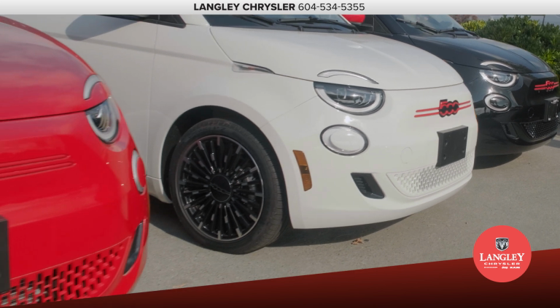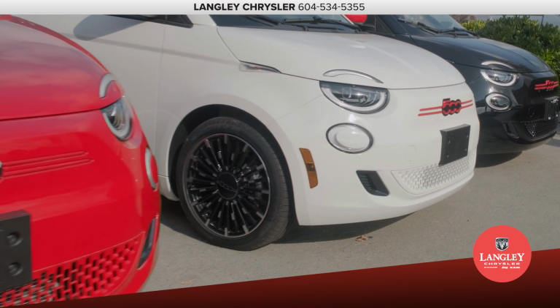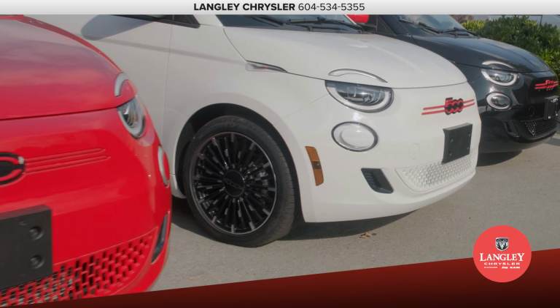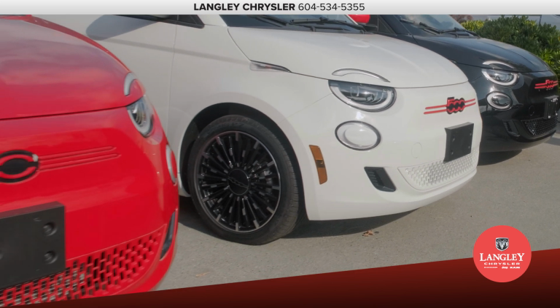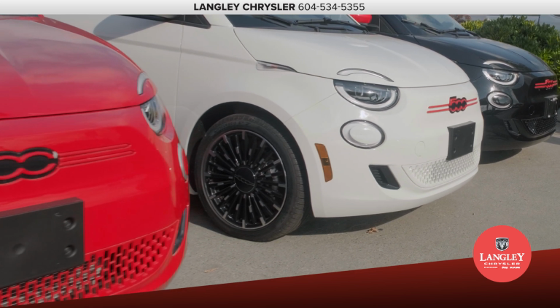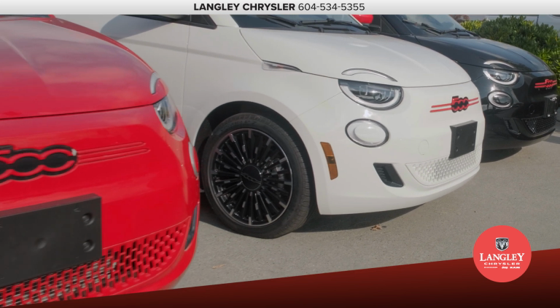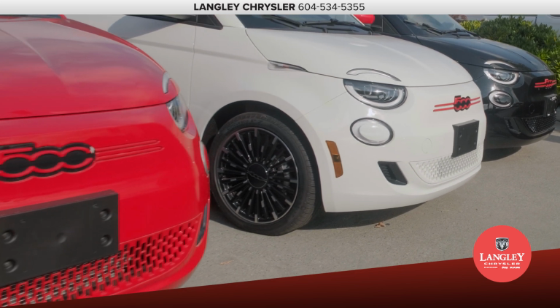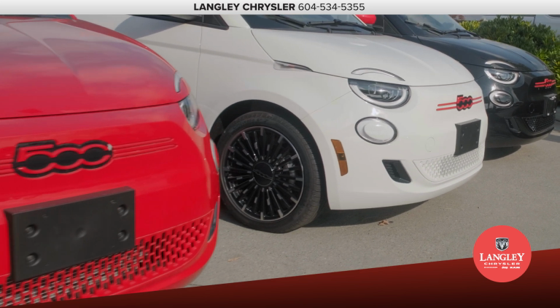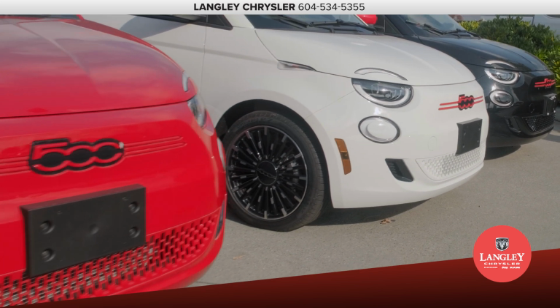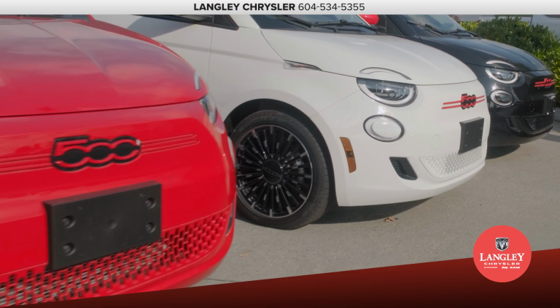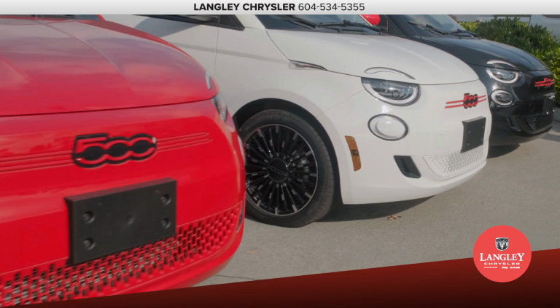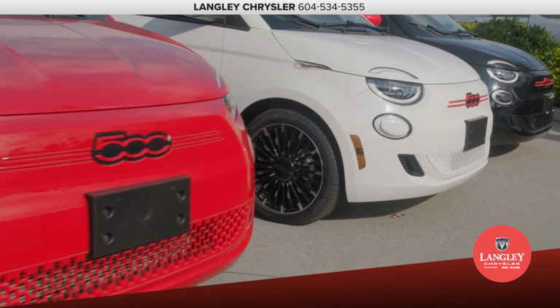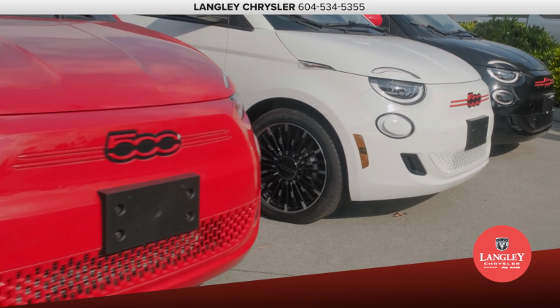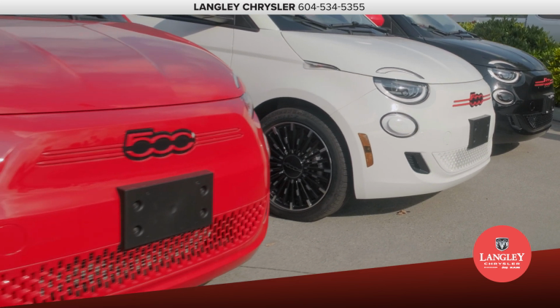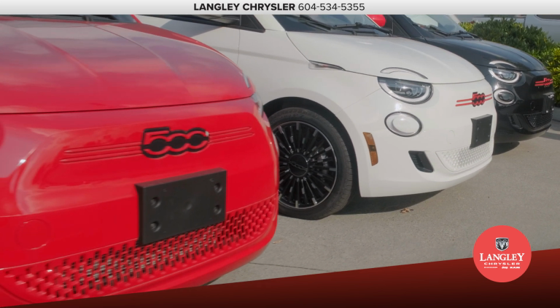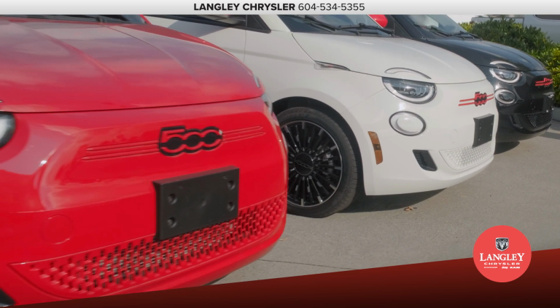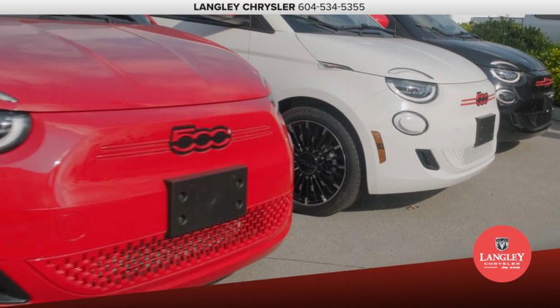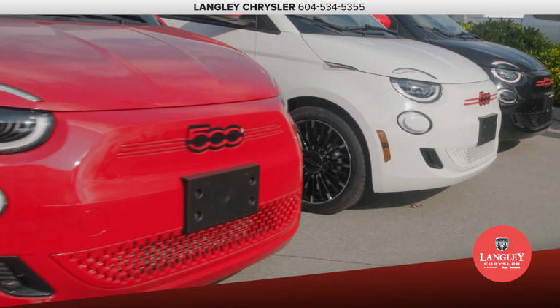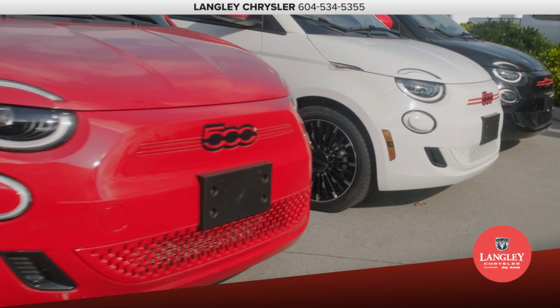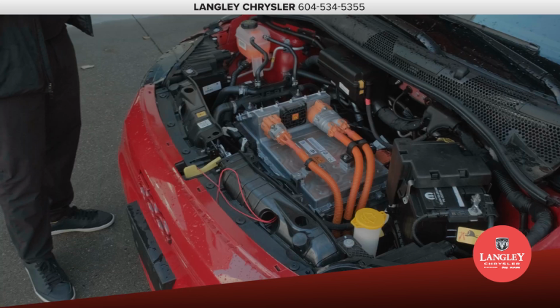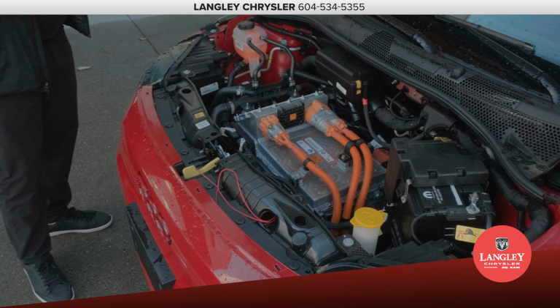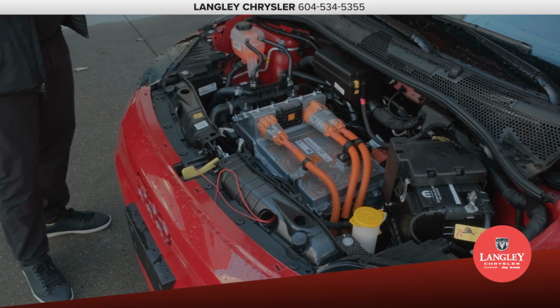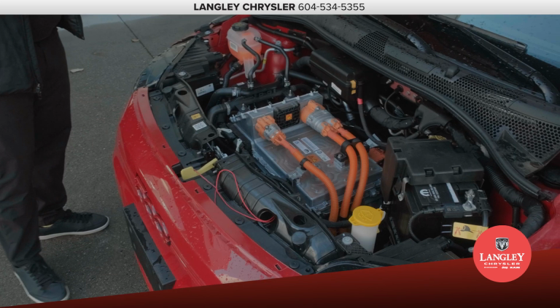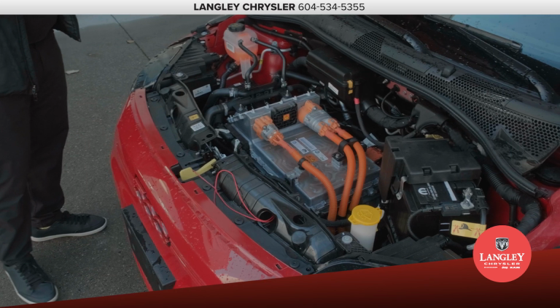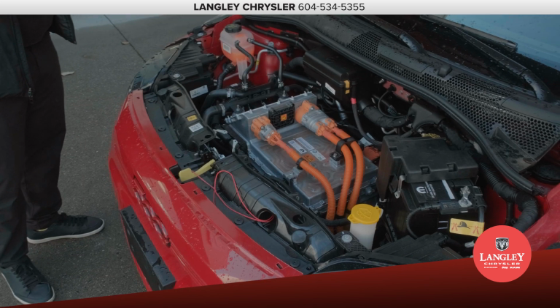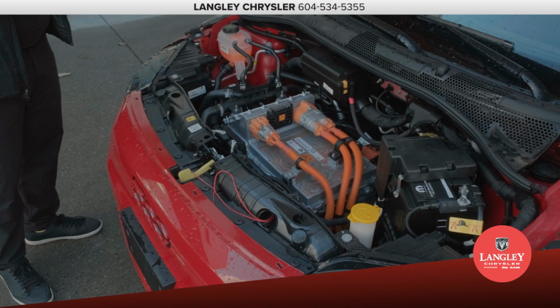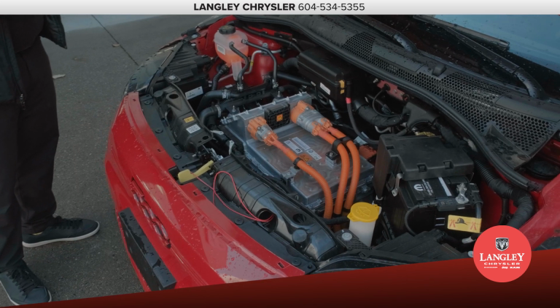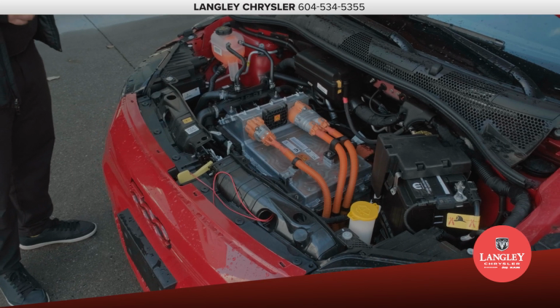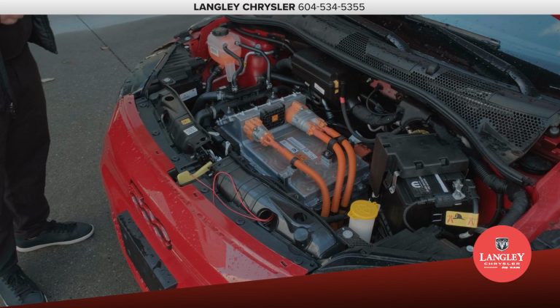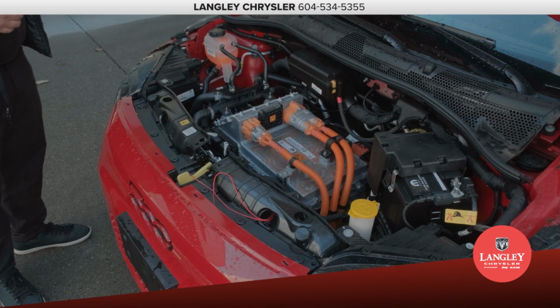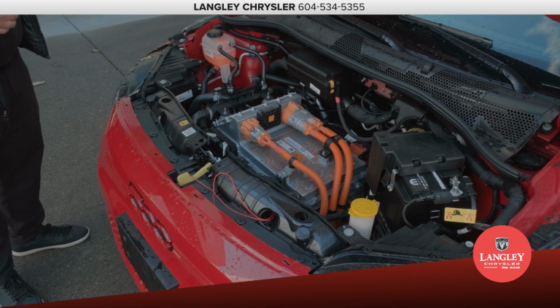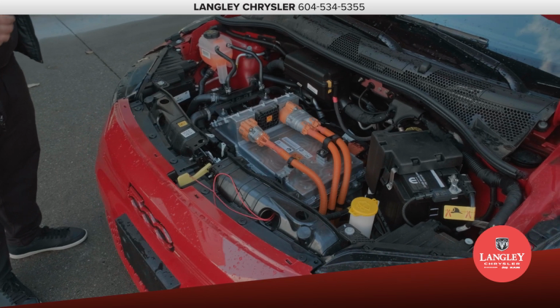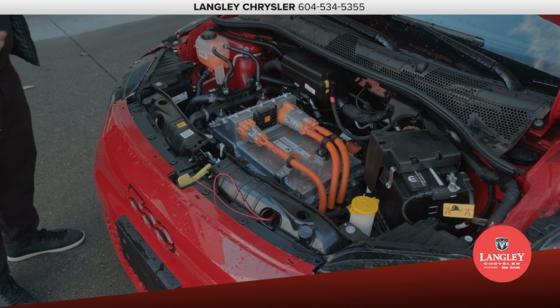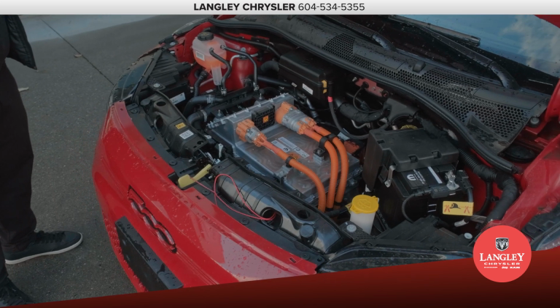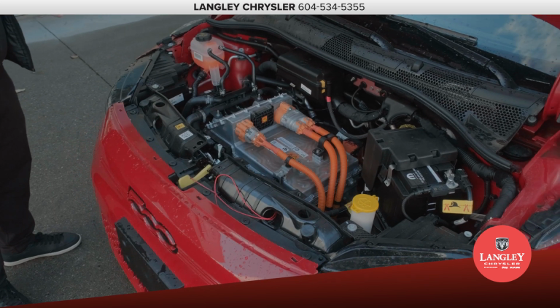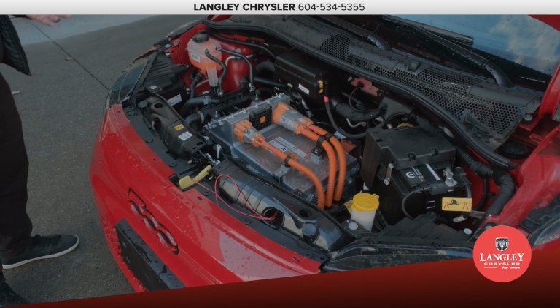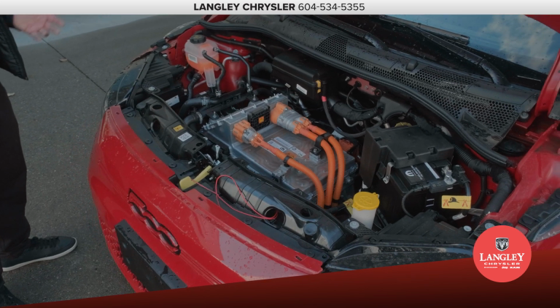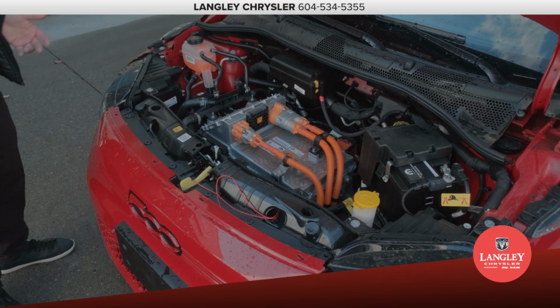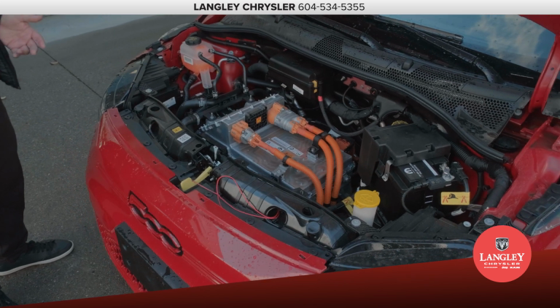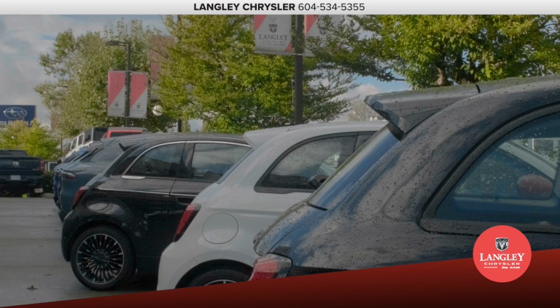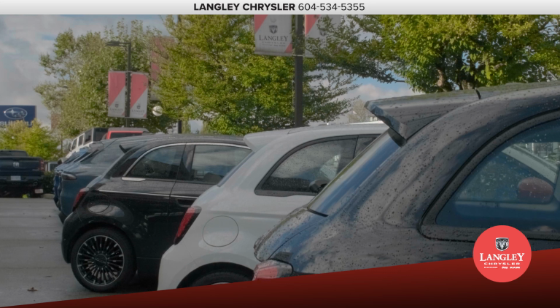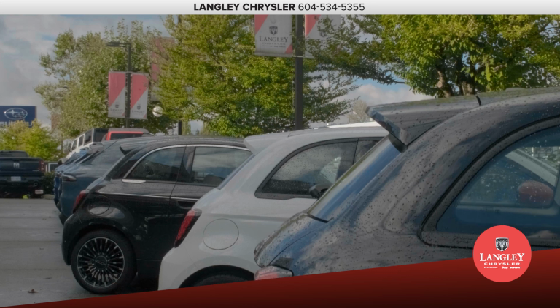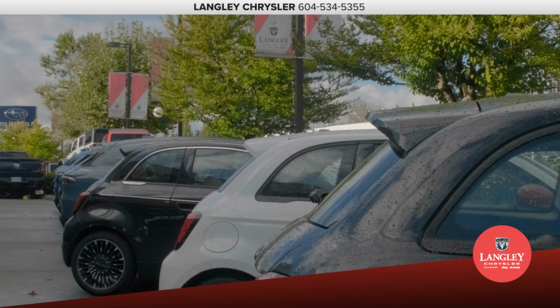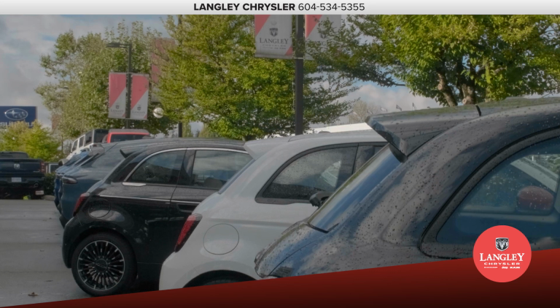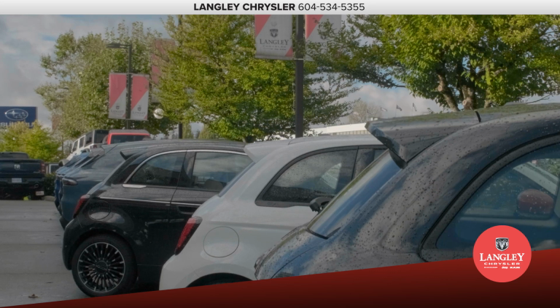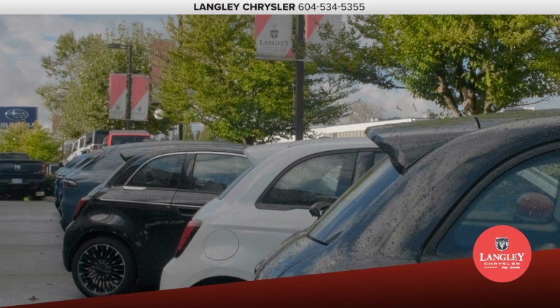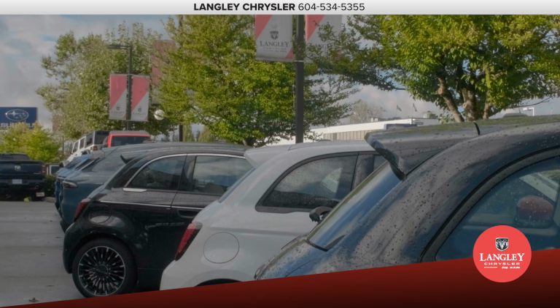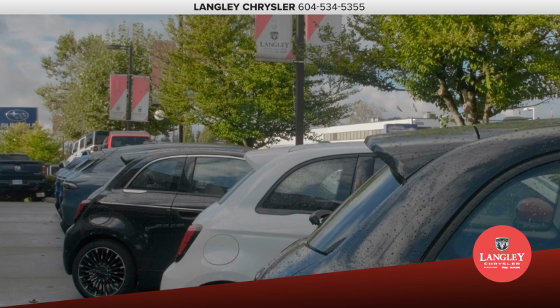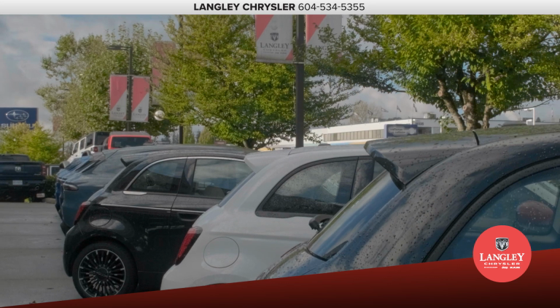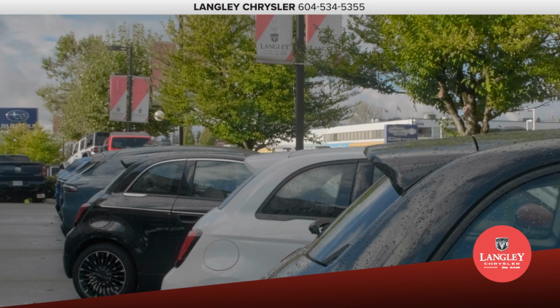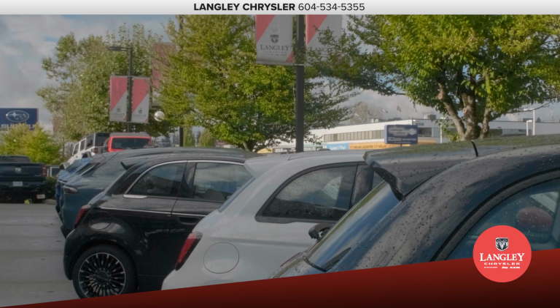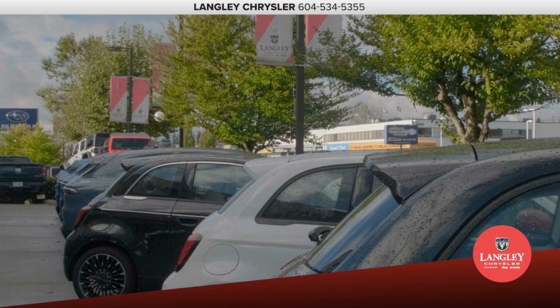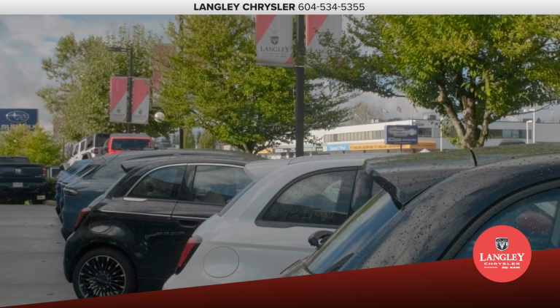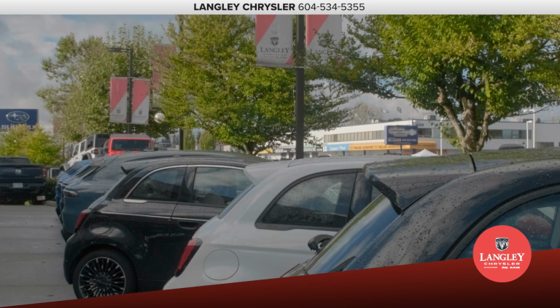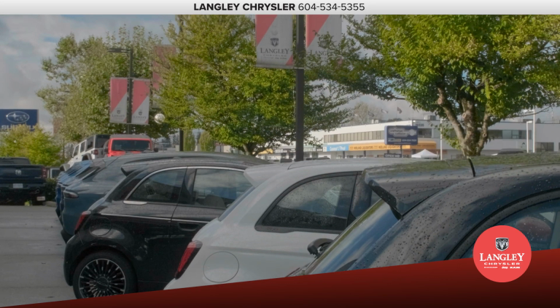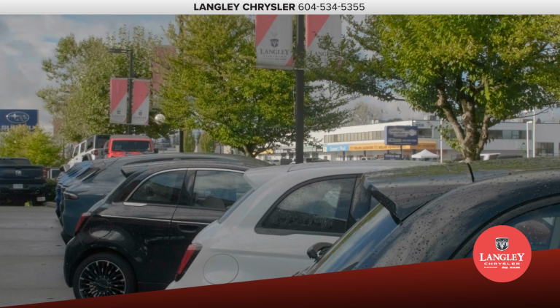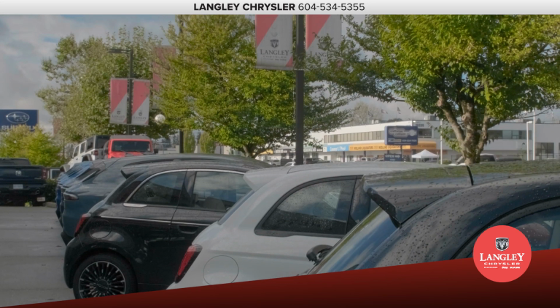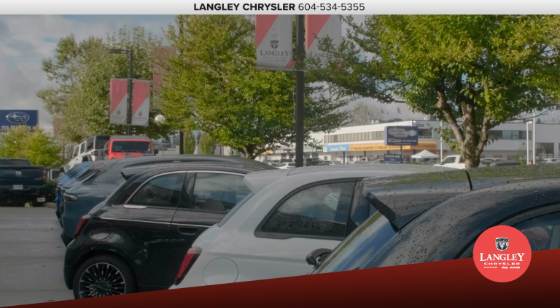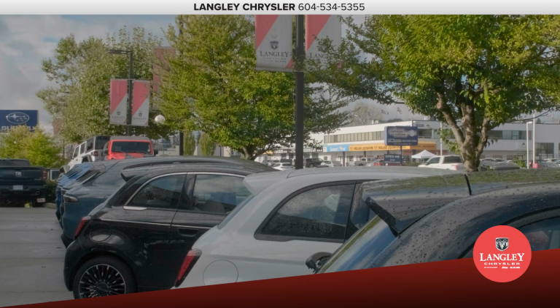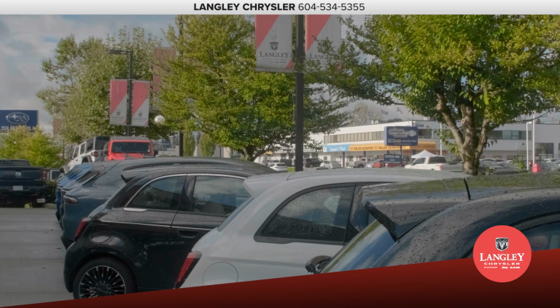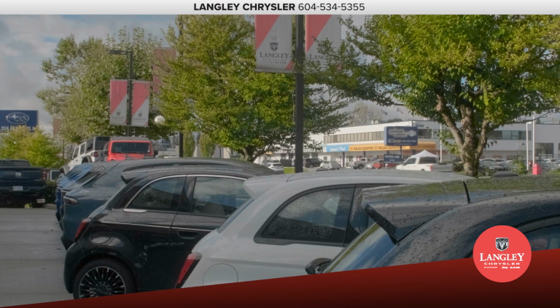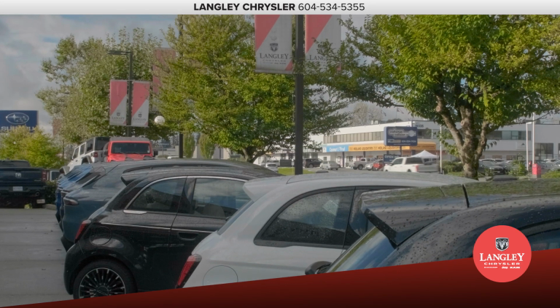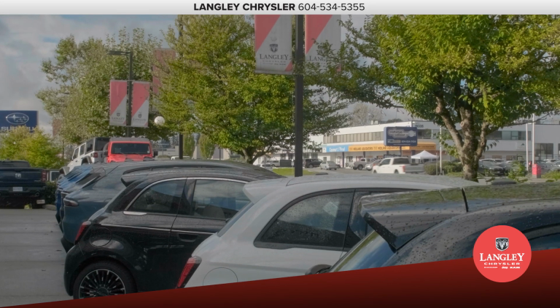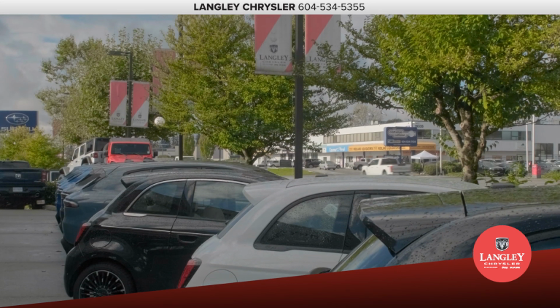Also, with dealer recommendation, you can get an at-home level two charger — 240-volt — for fast, efficient charging.